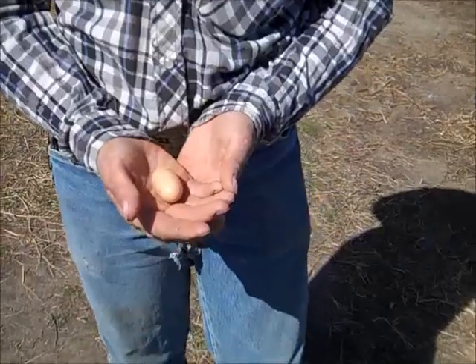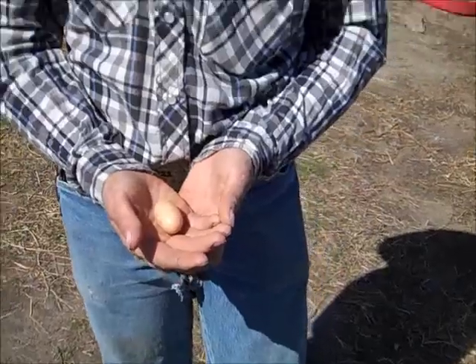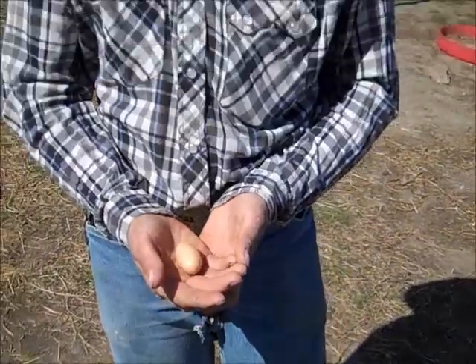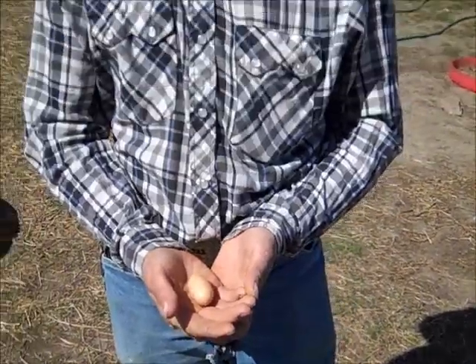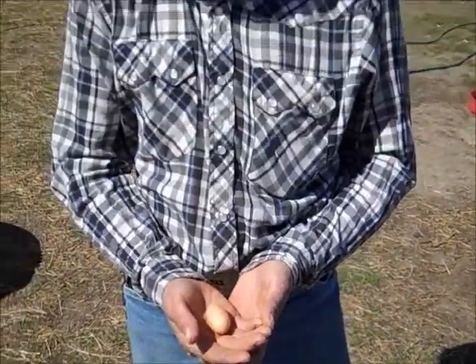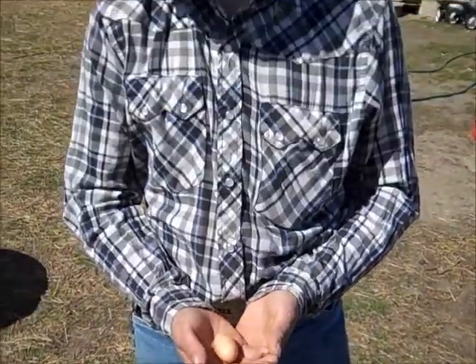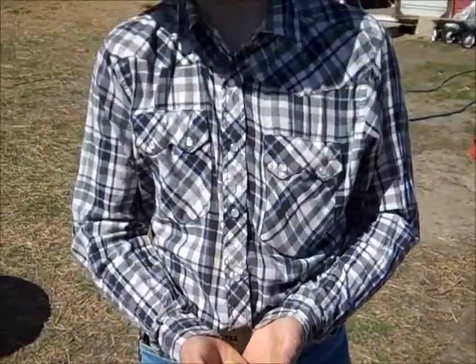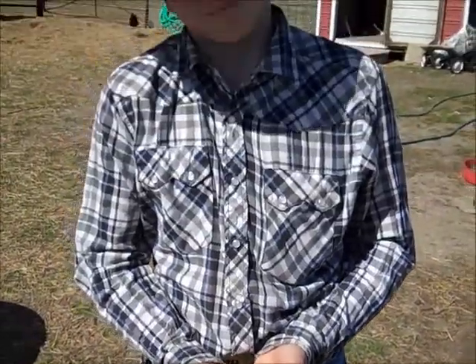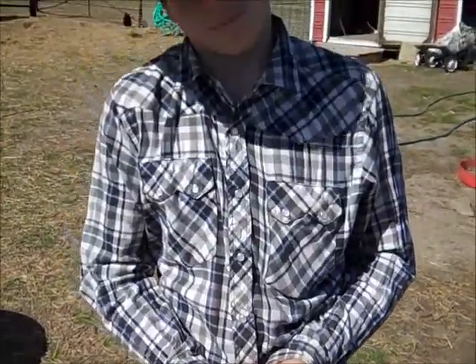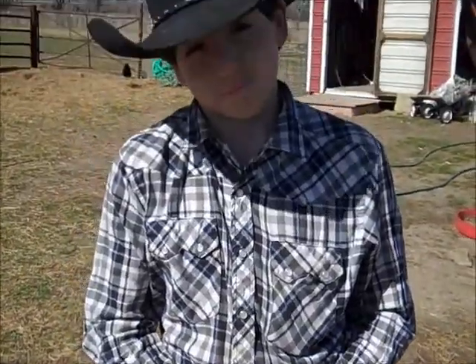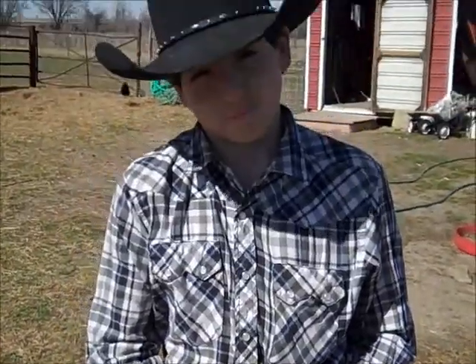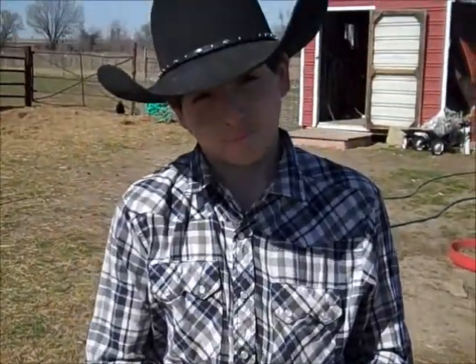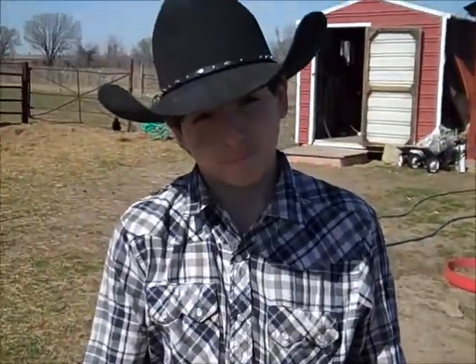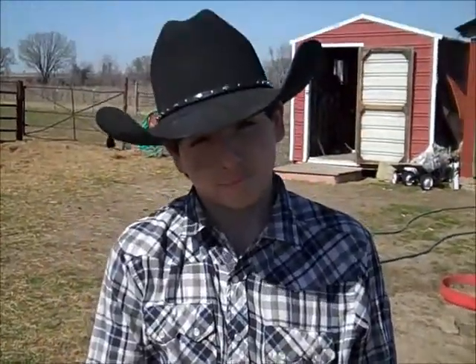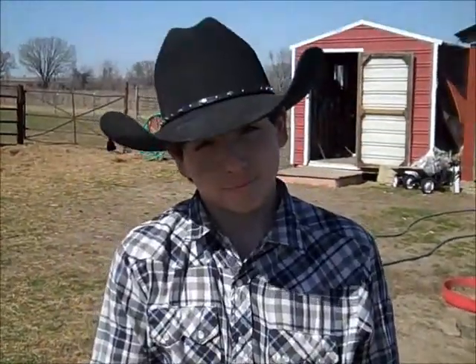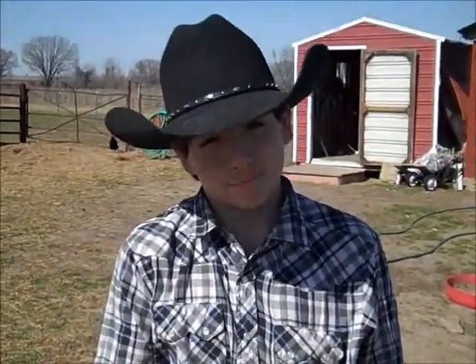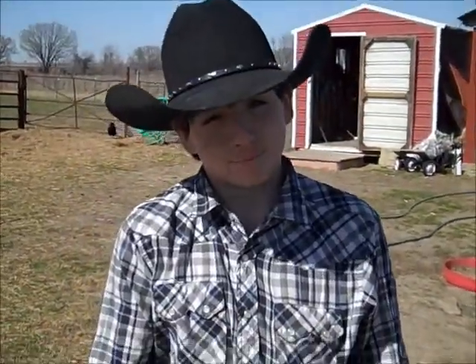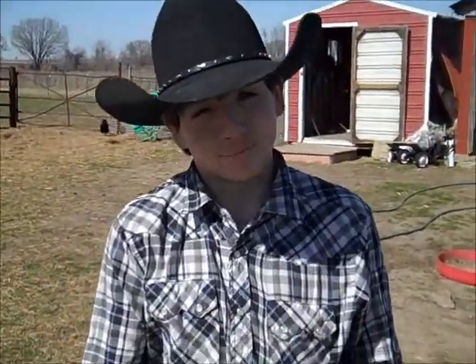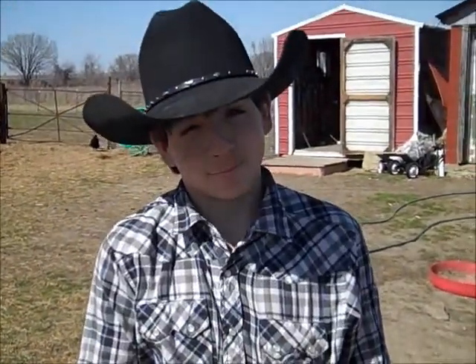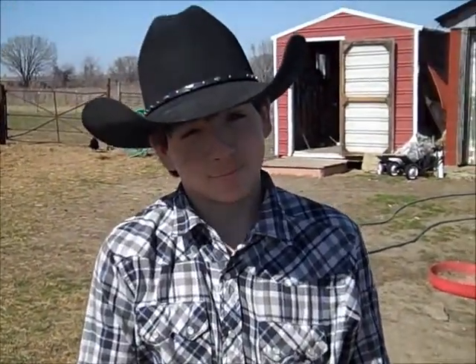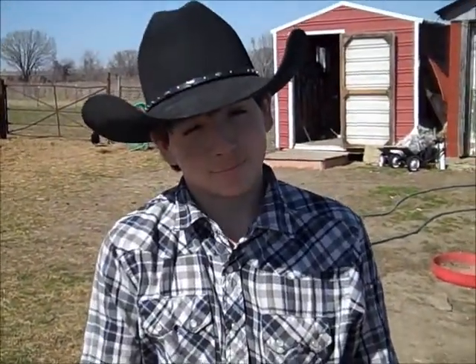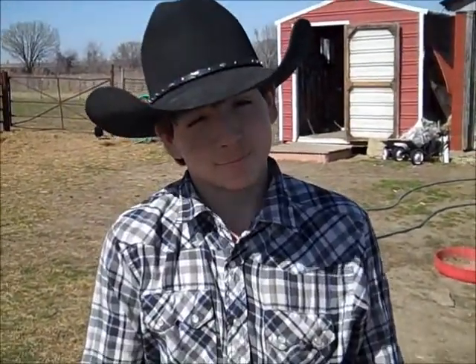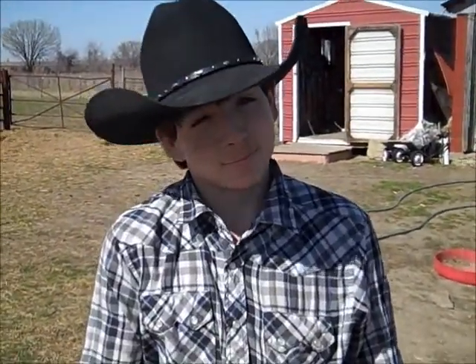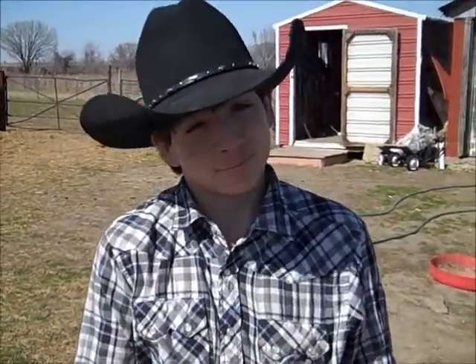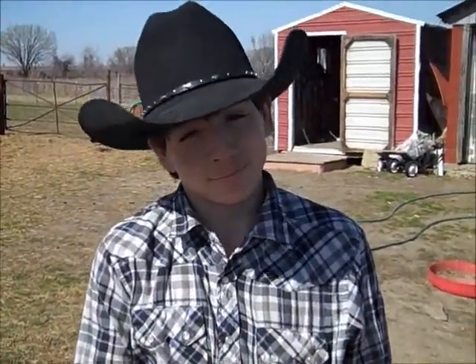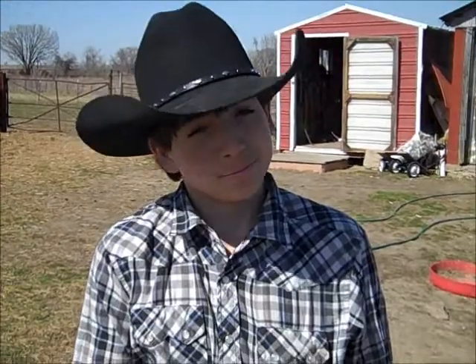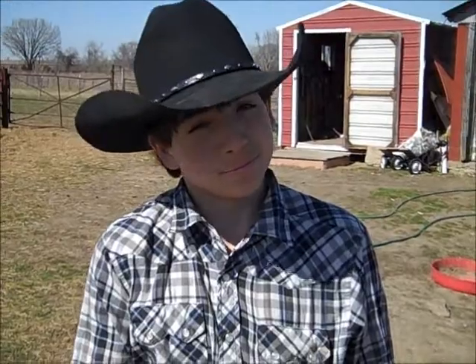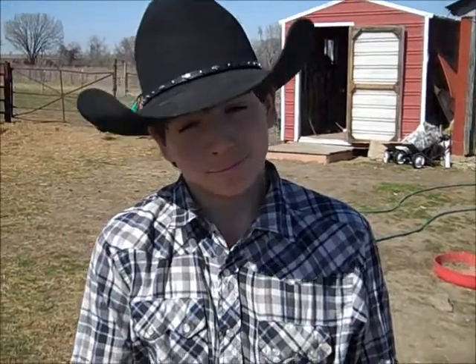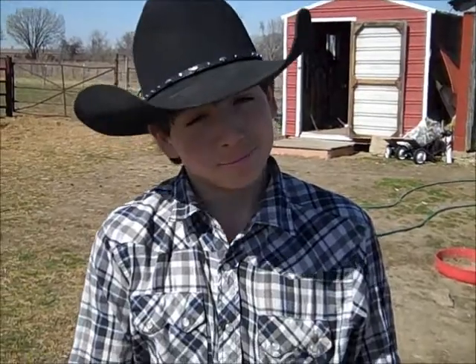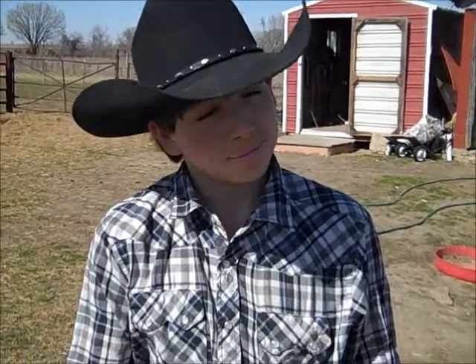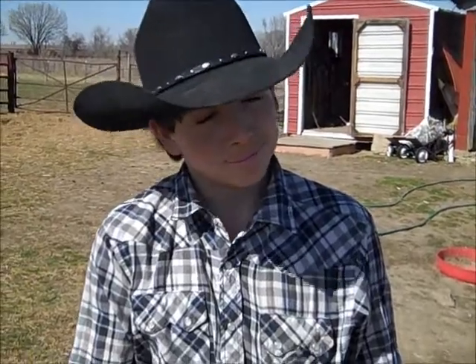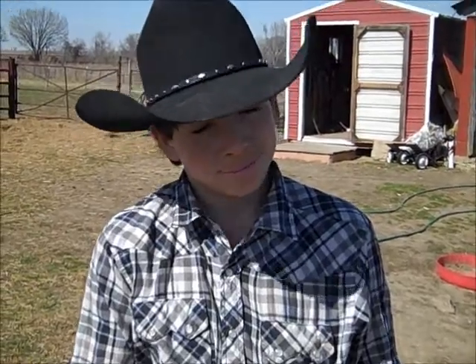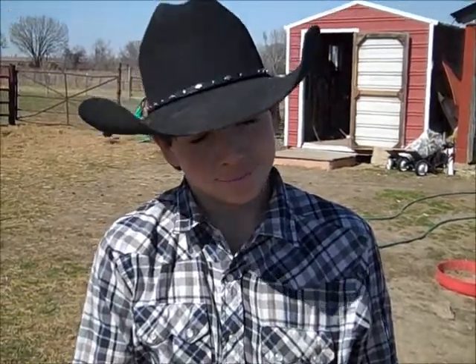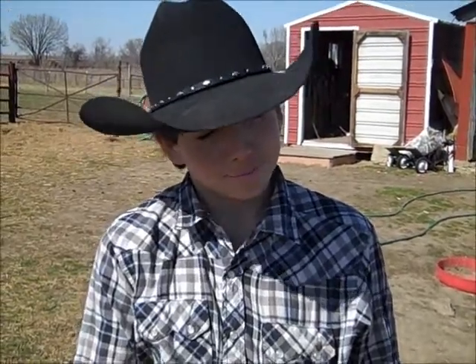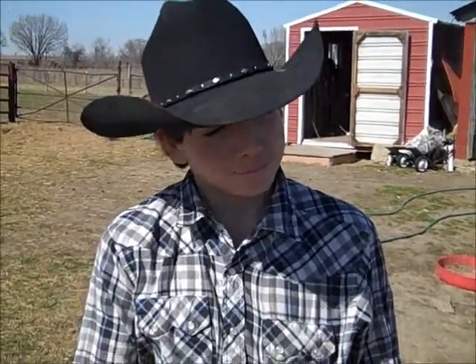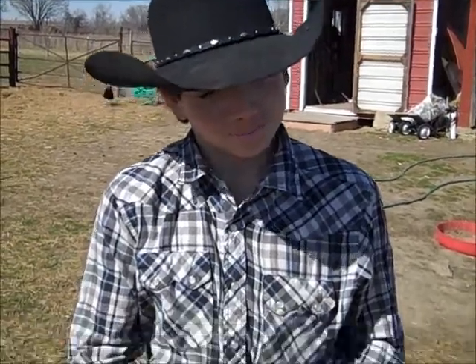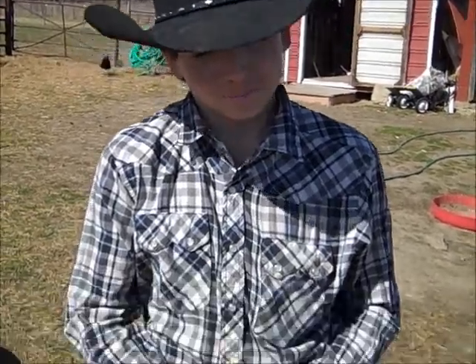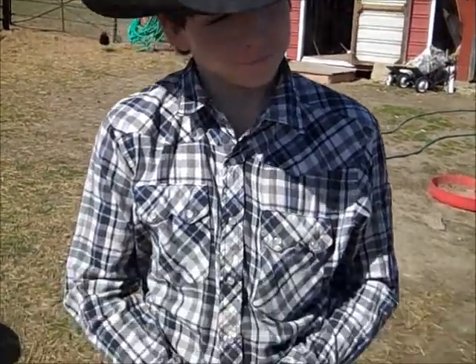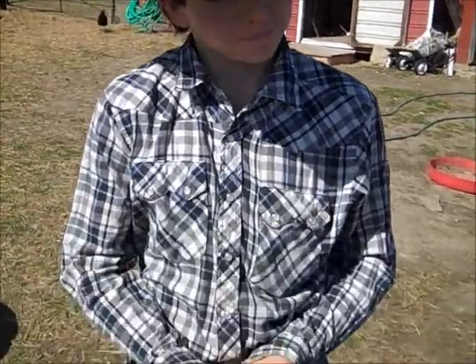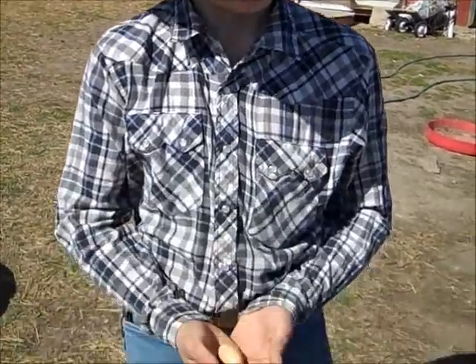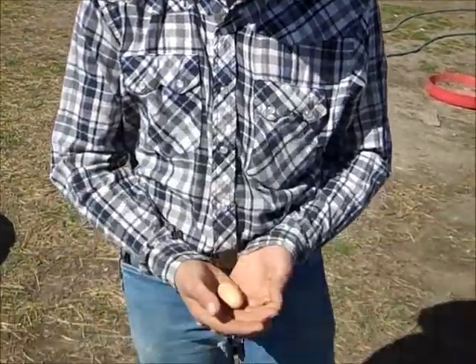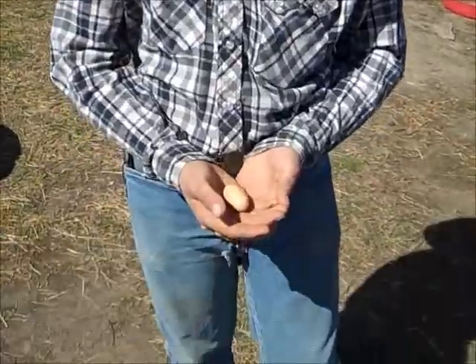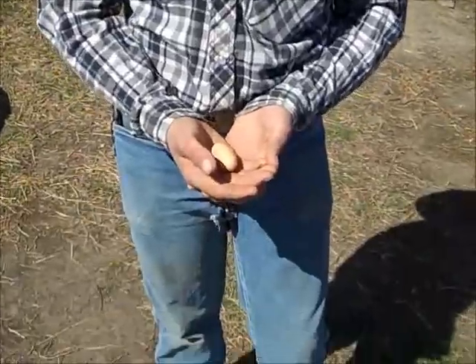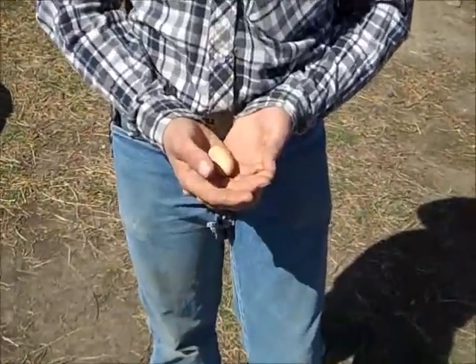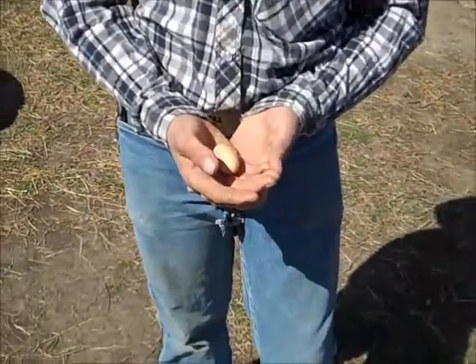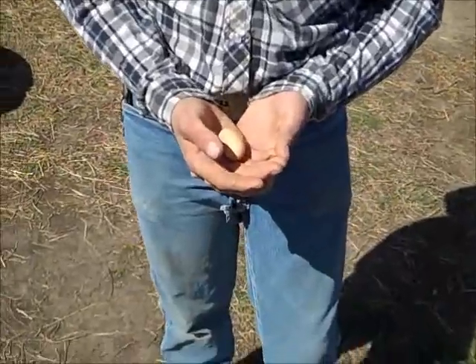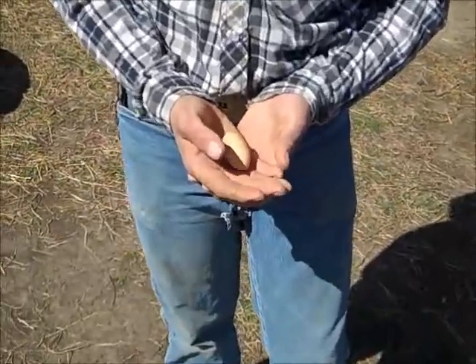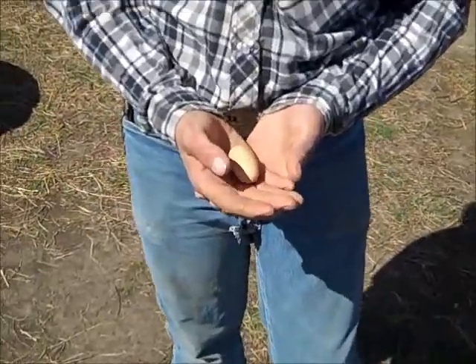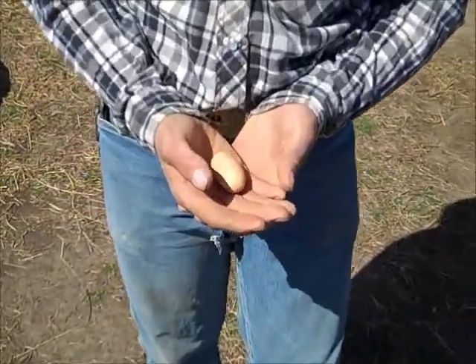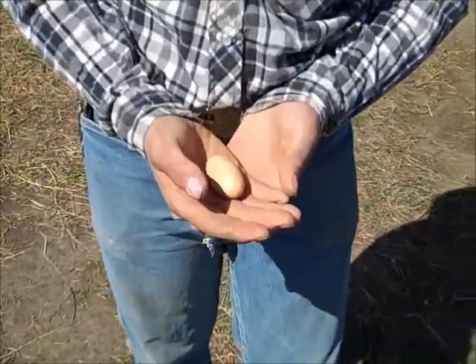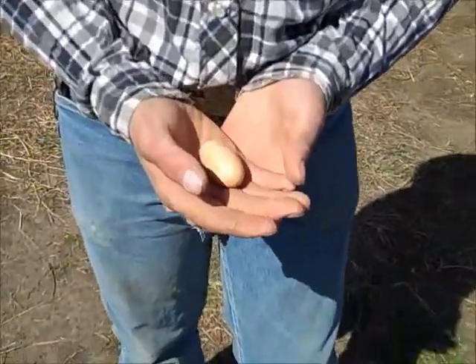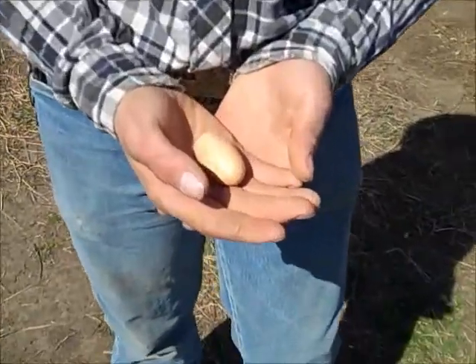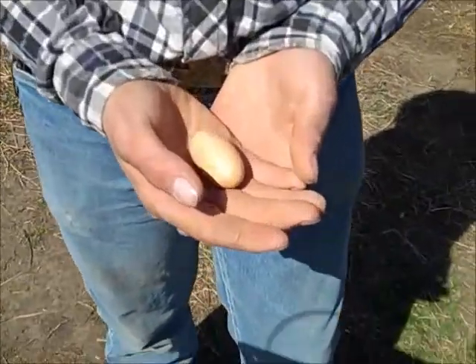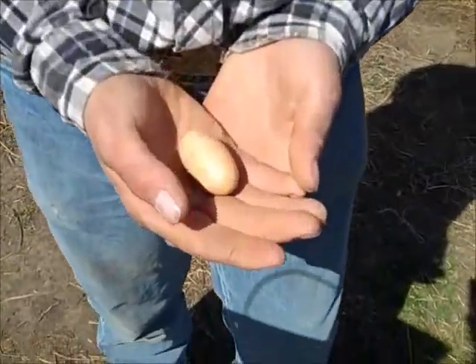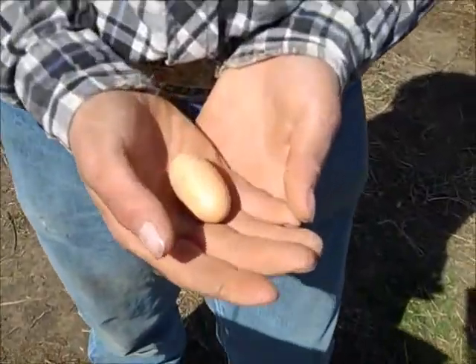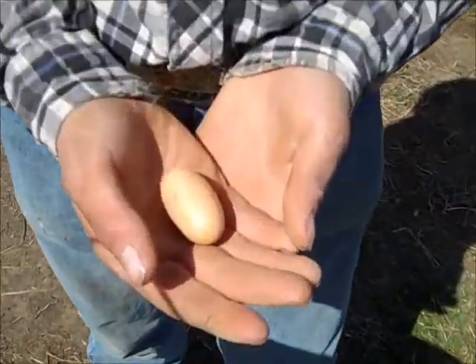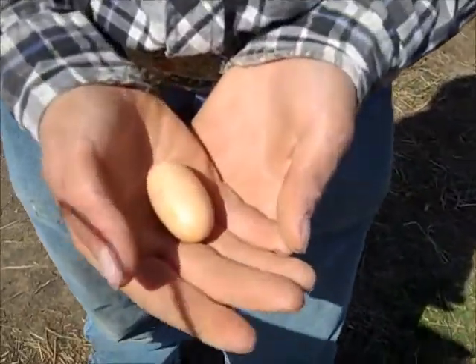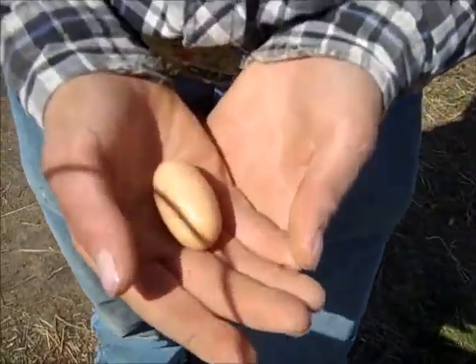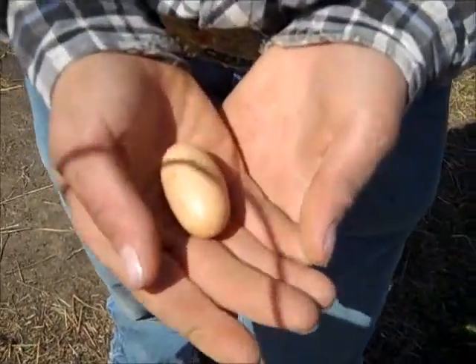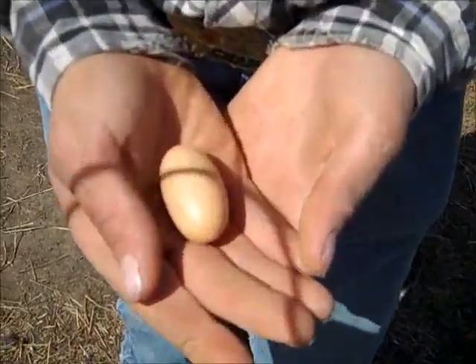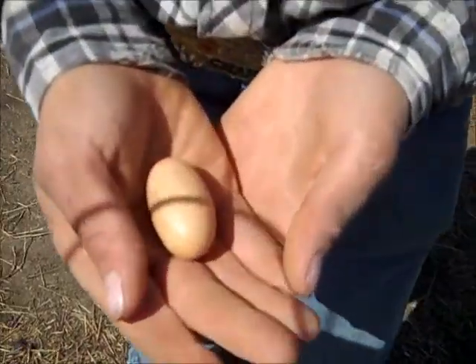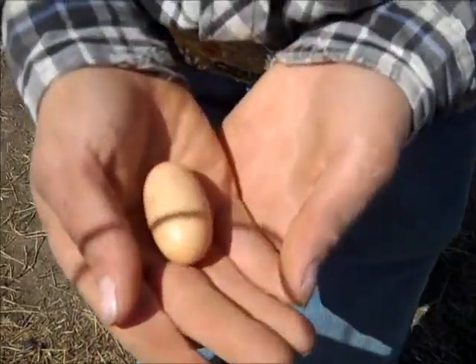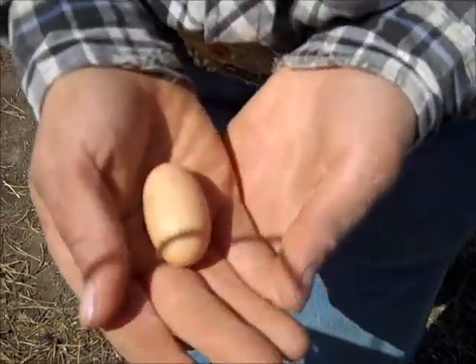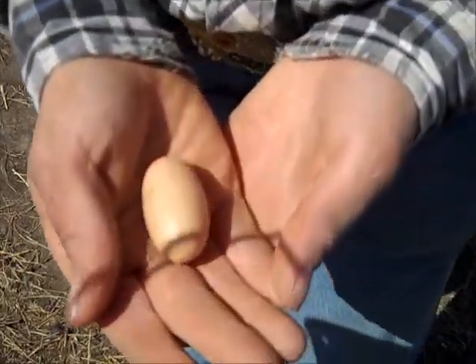Mom wants to incubate this little bitty egg but I say no. If it doesn't have a yolk in it, I think she's going to blow it out and keep the shell.